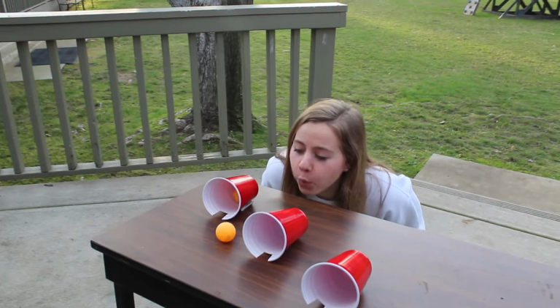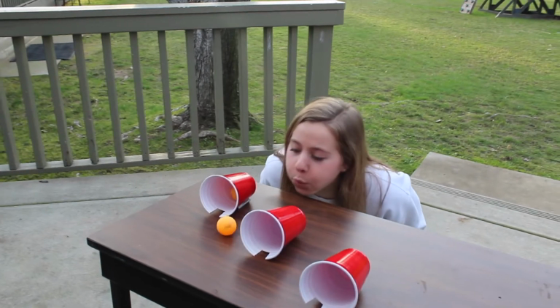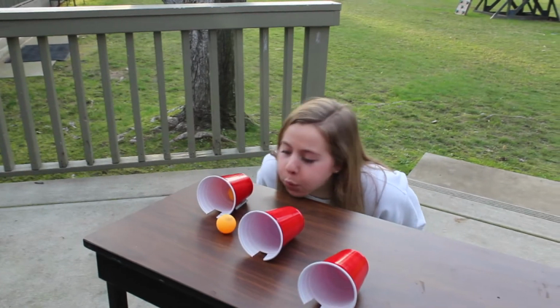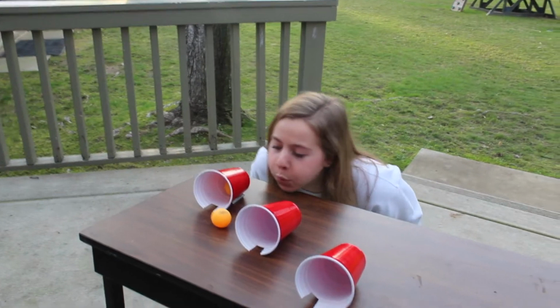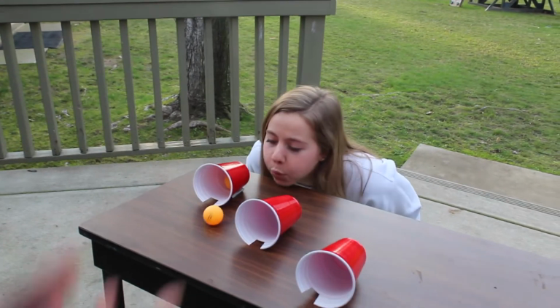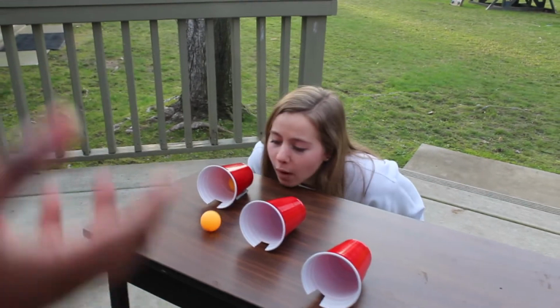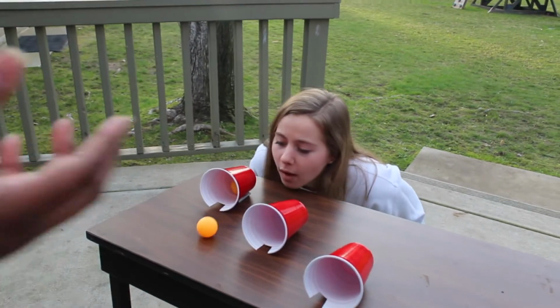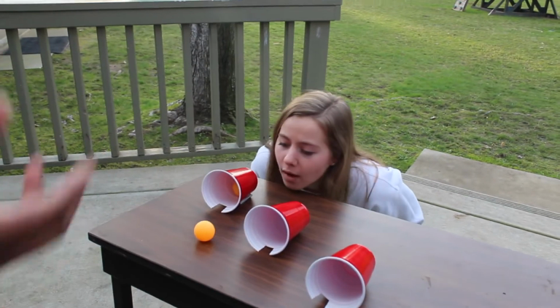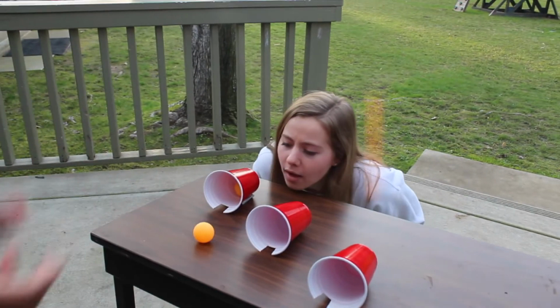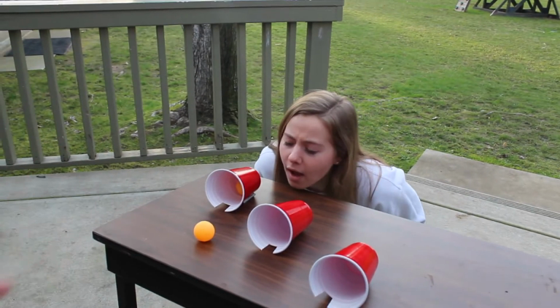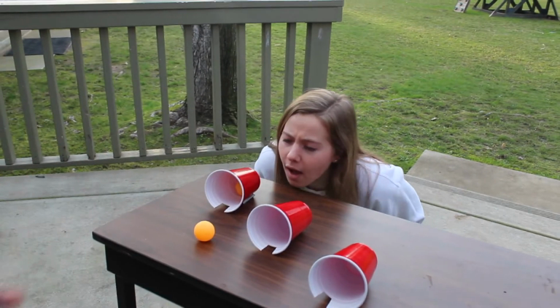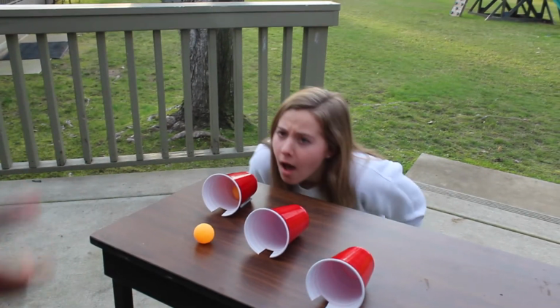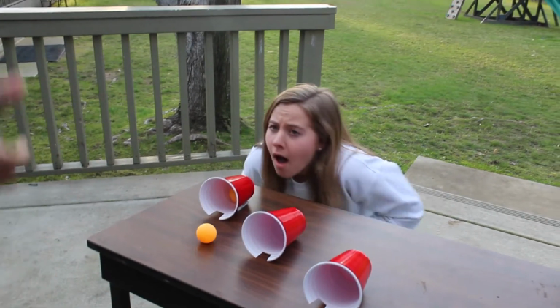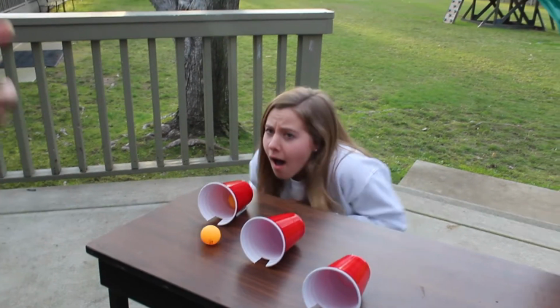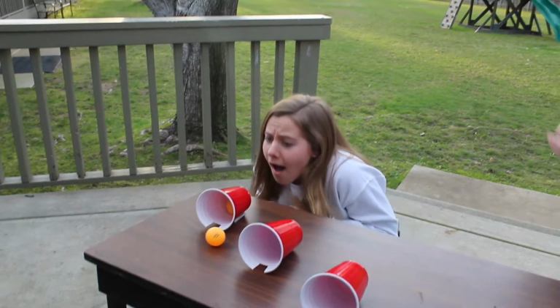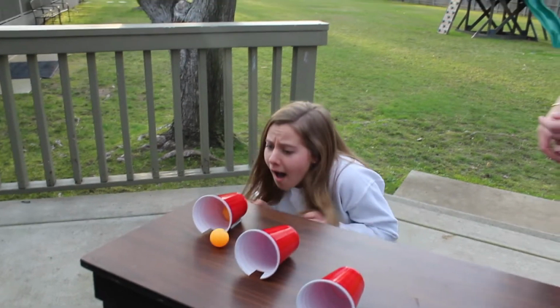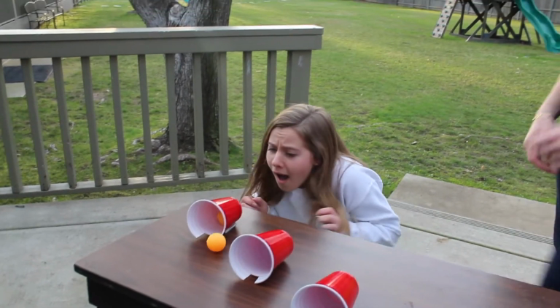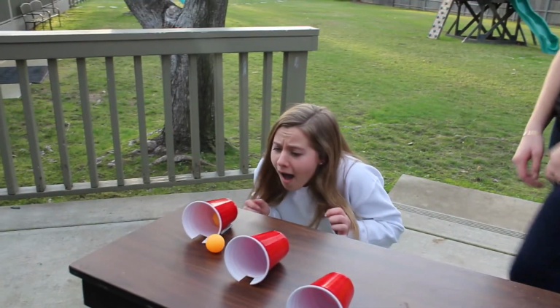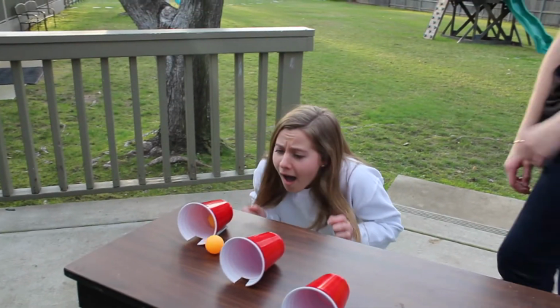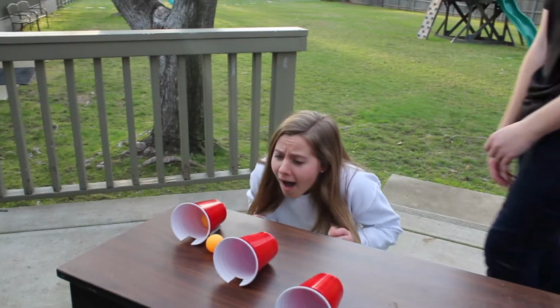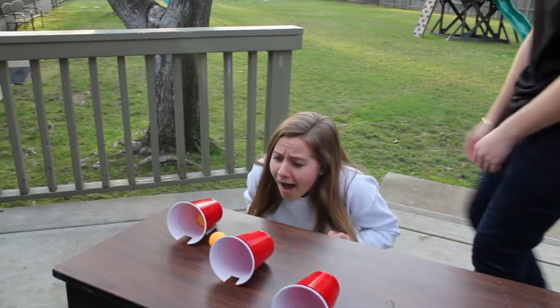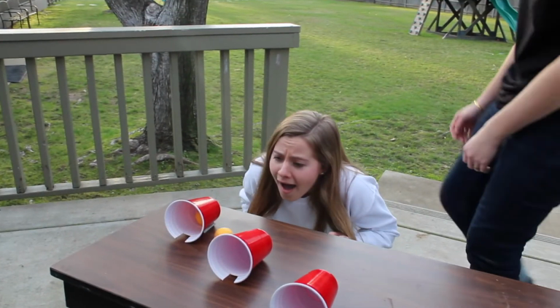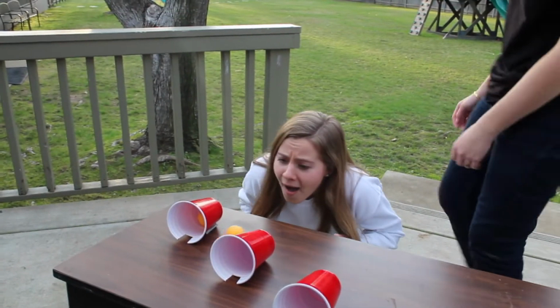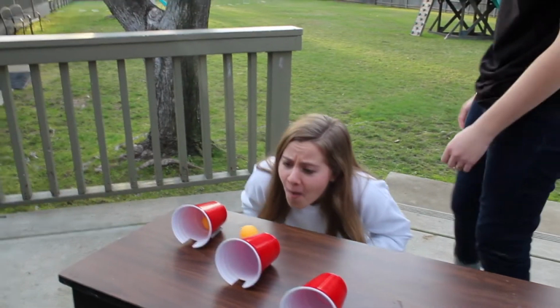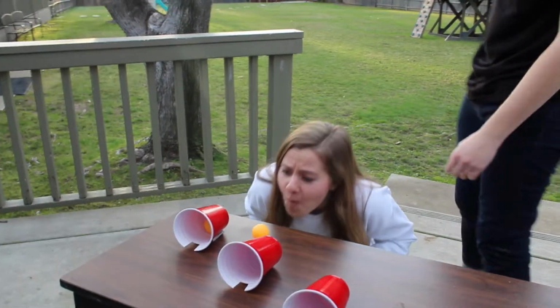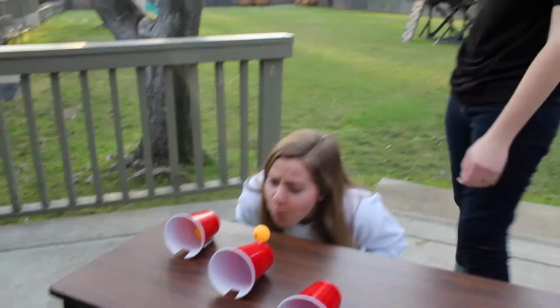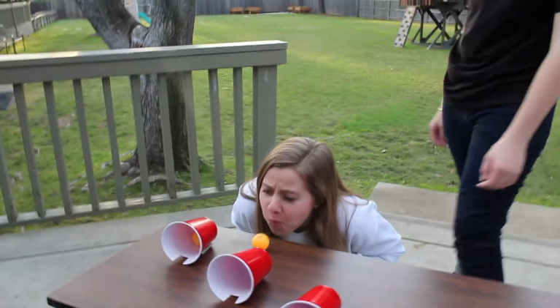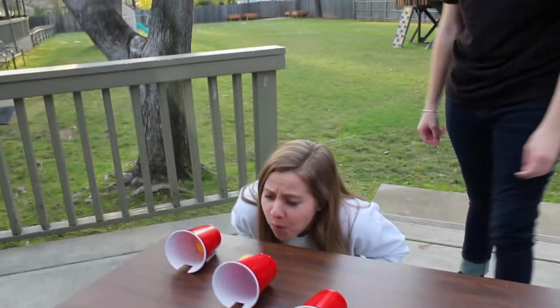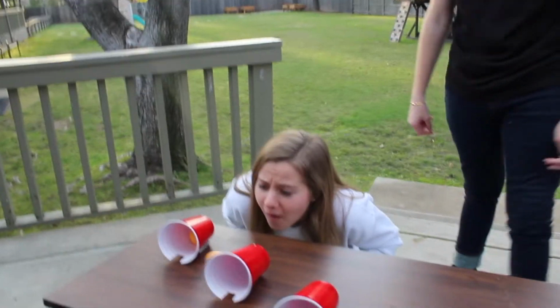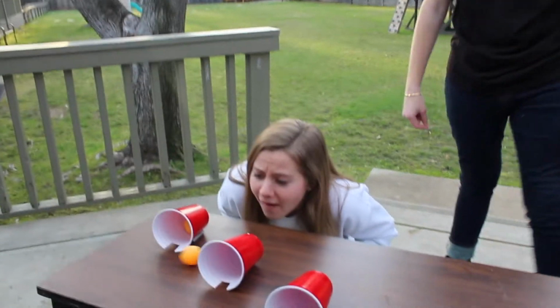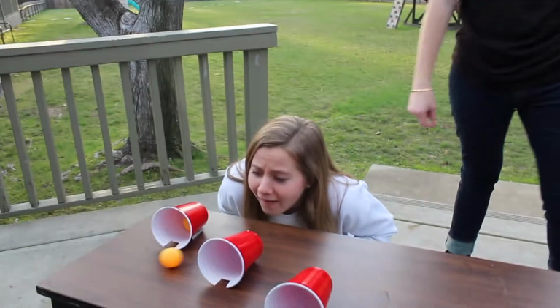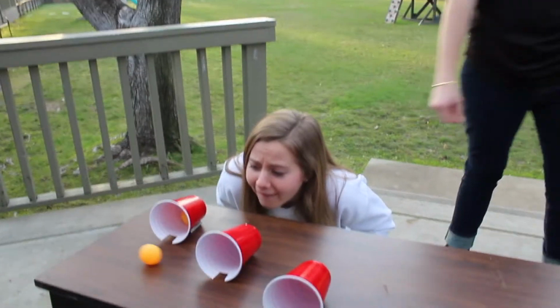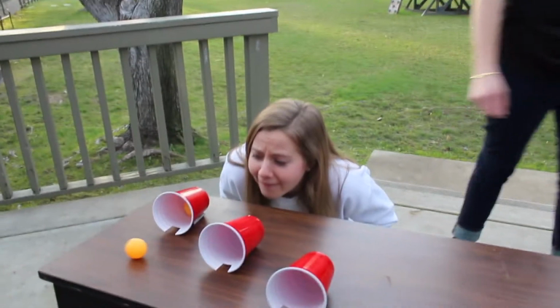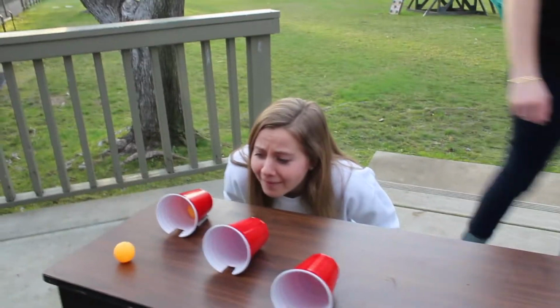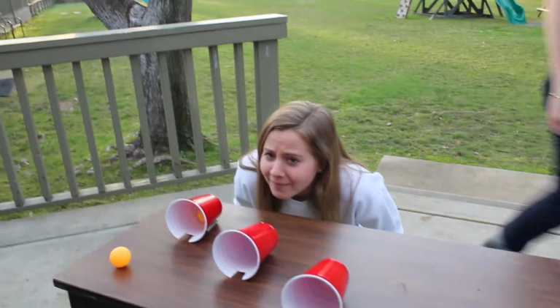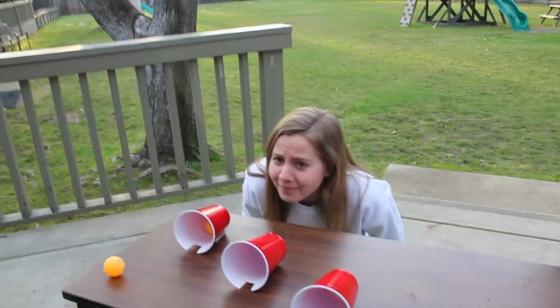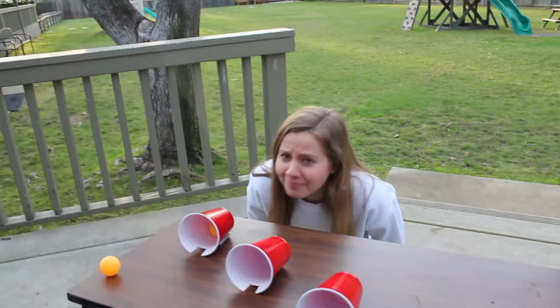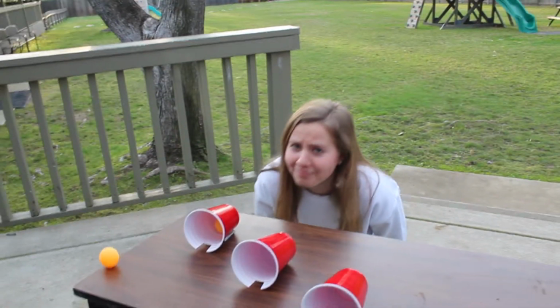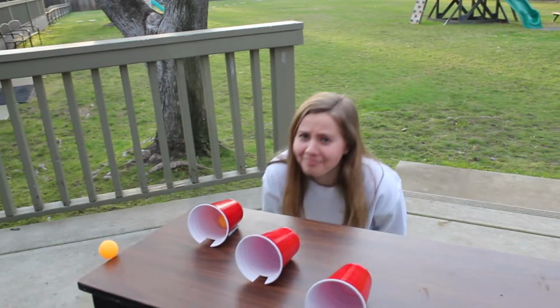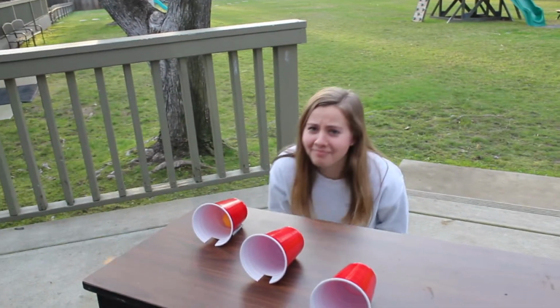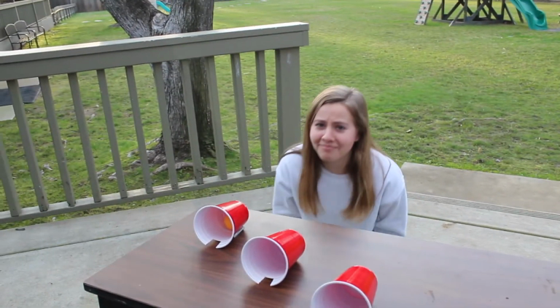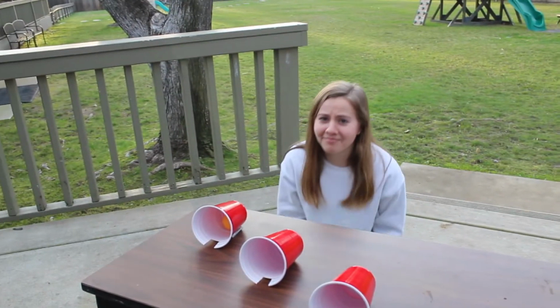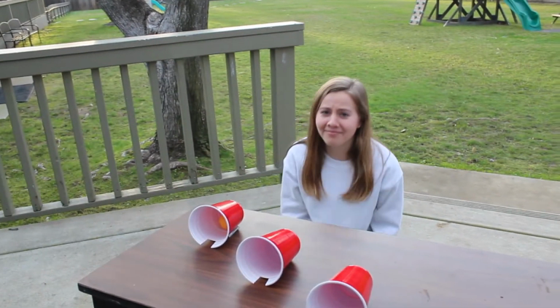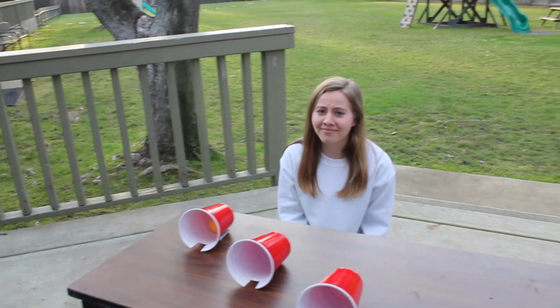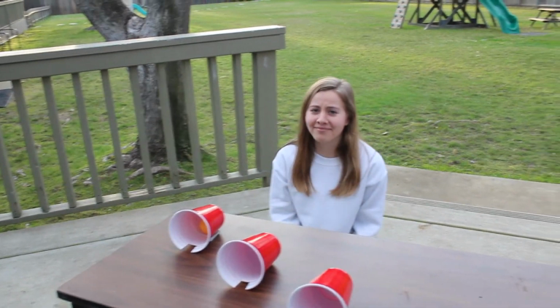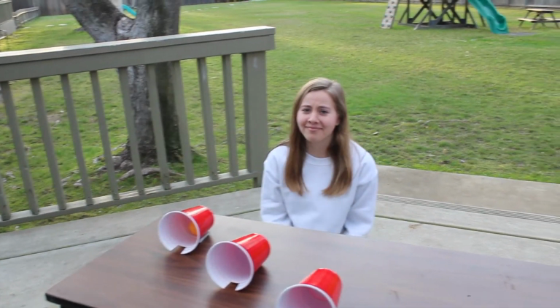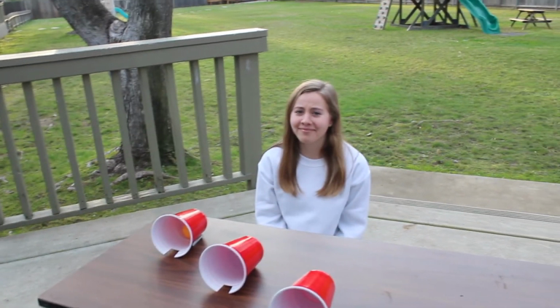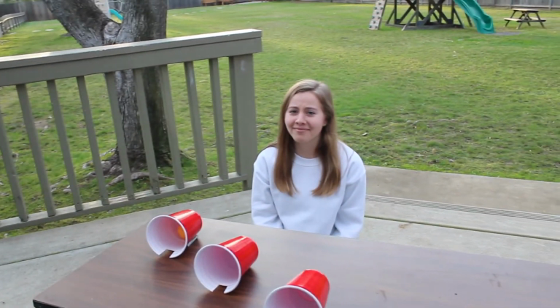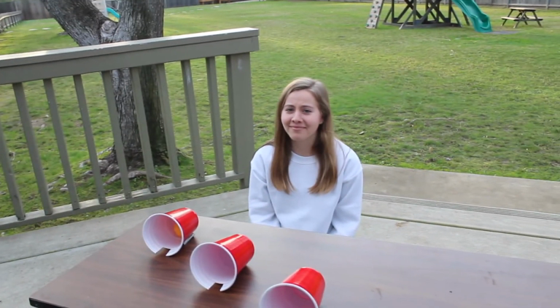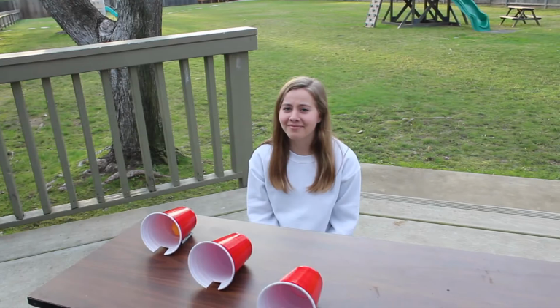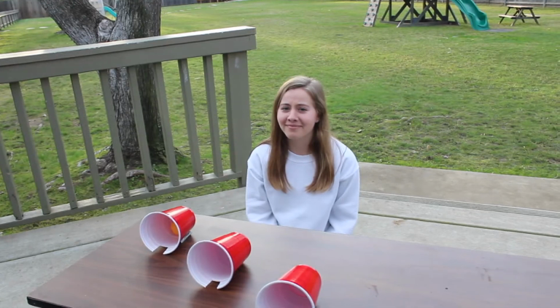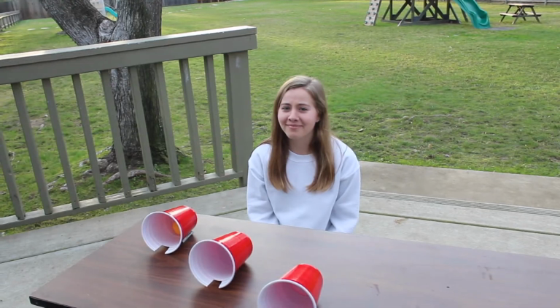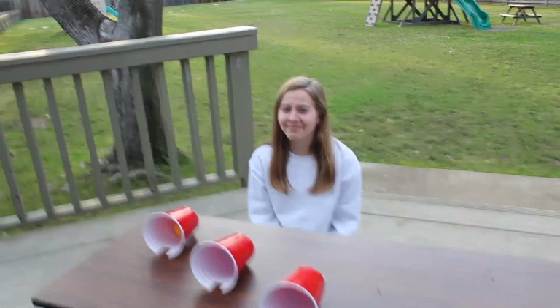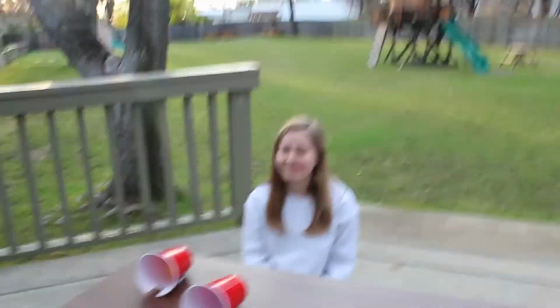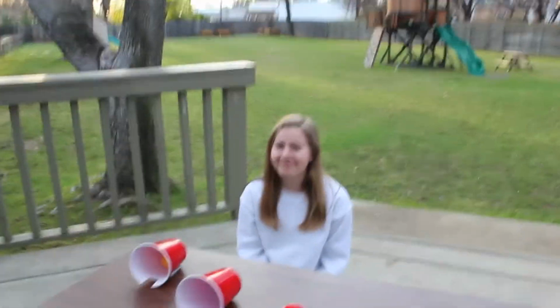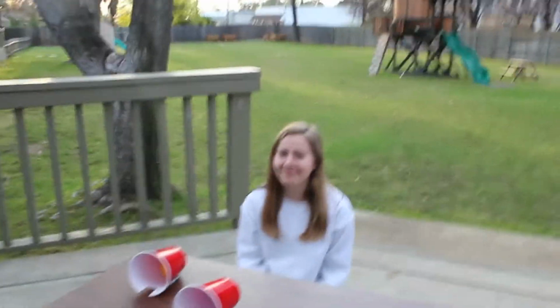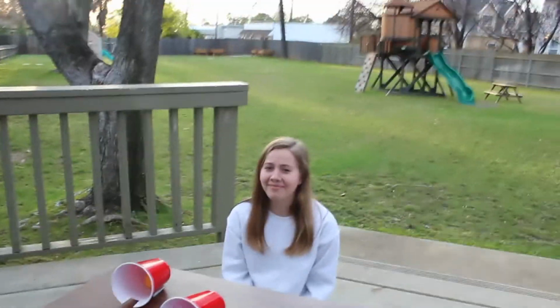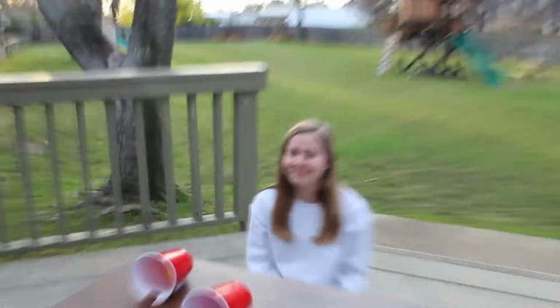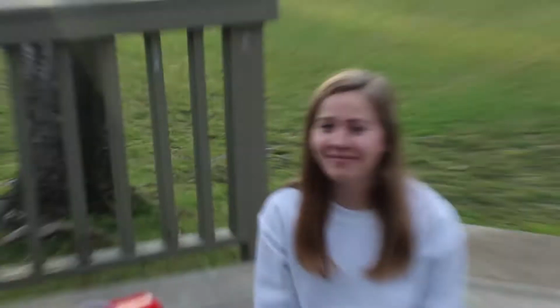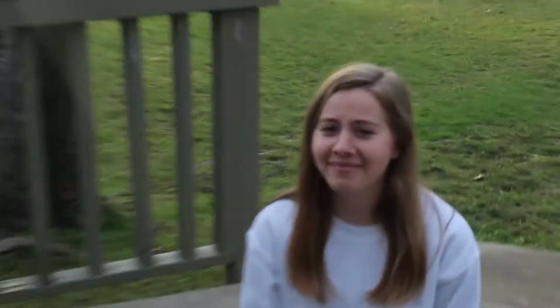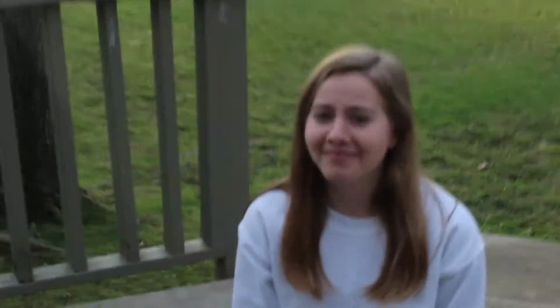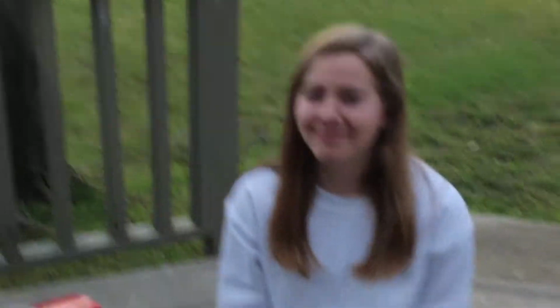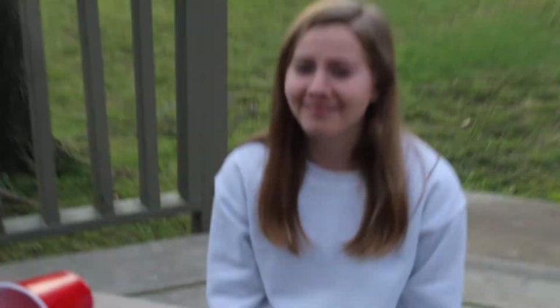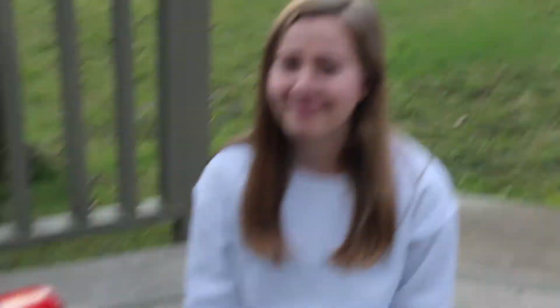We highly recommend not assaulting your opponents with ping-pong balls, as this can cause great emotional distress.